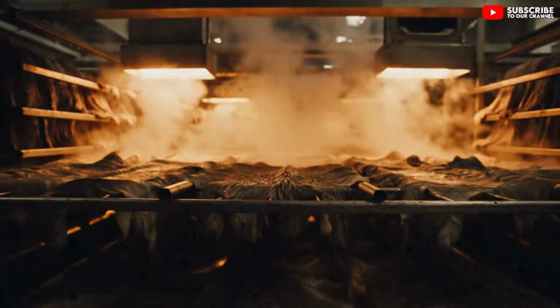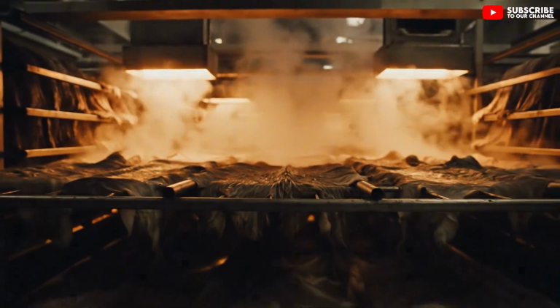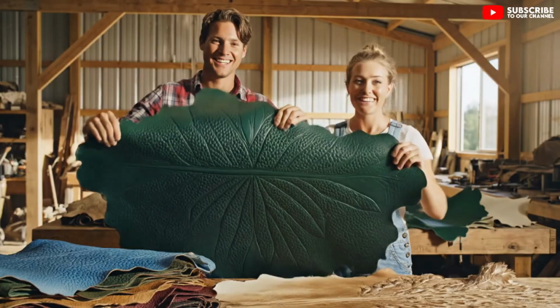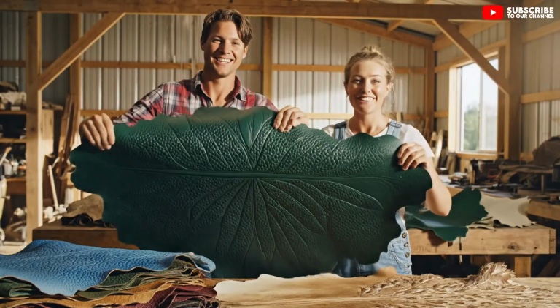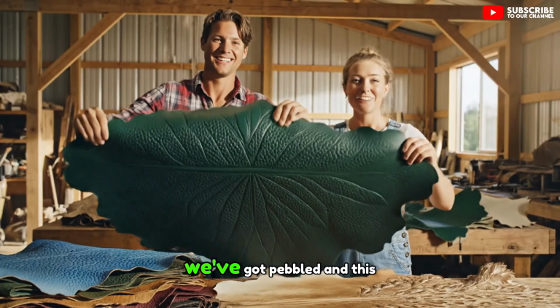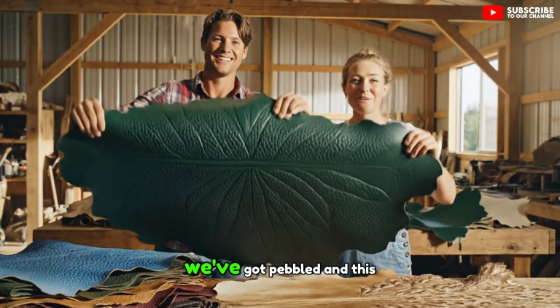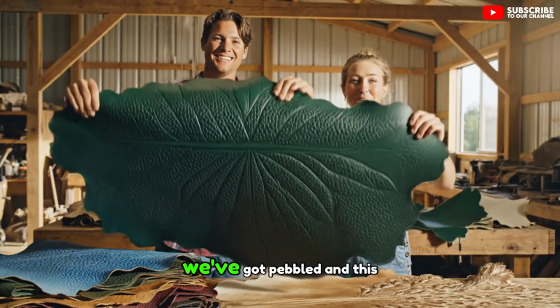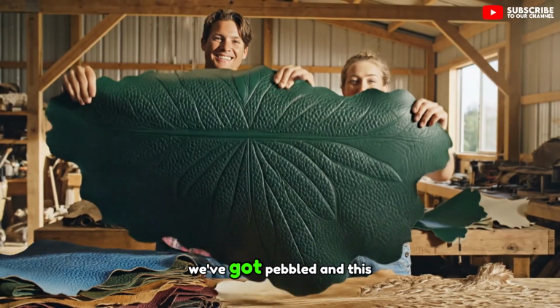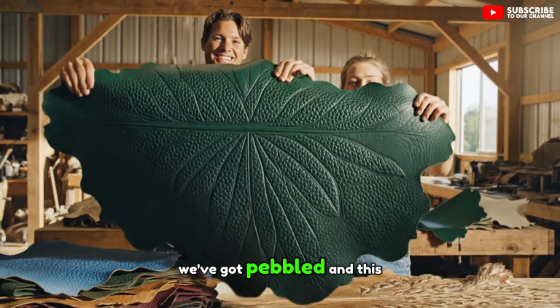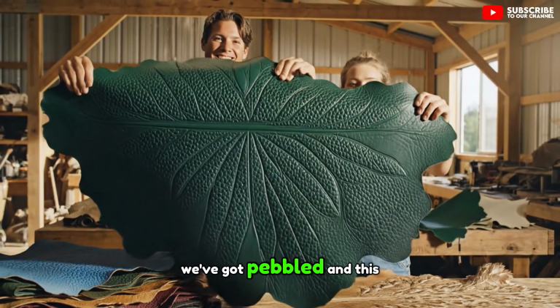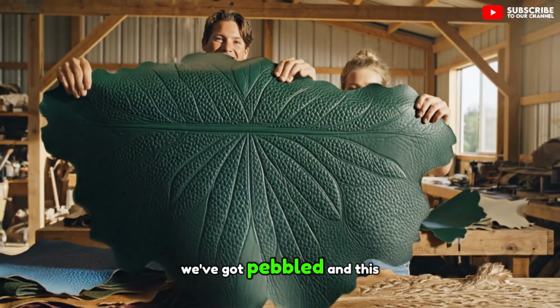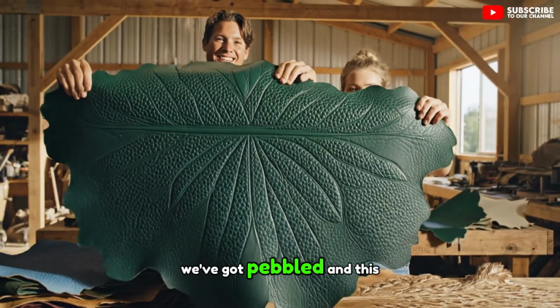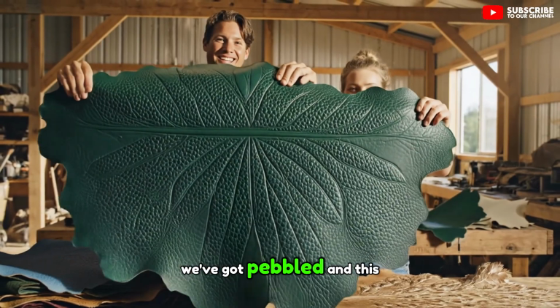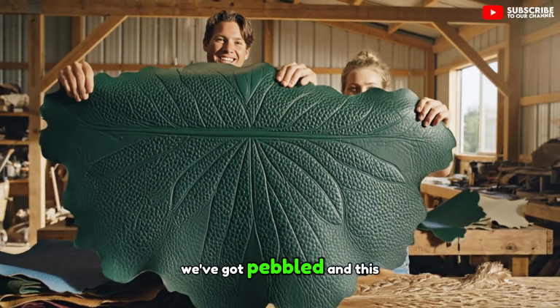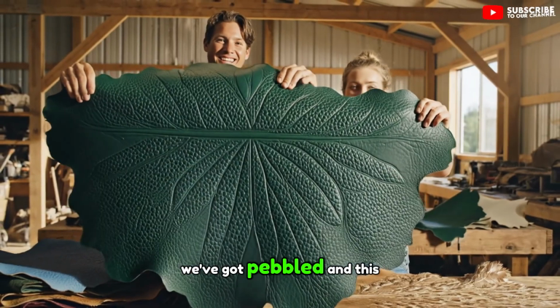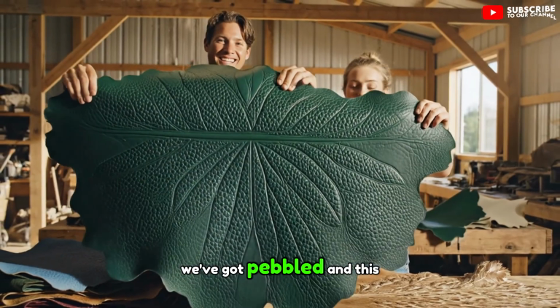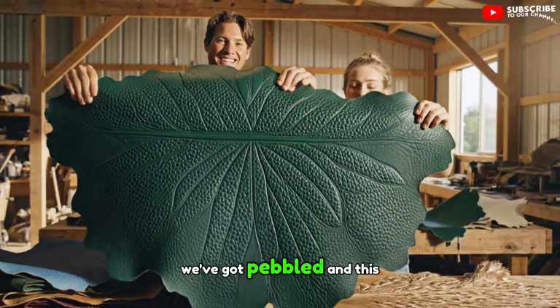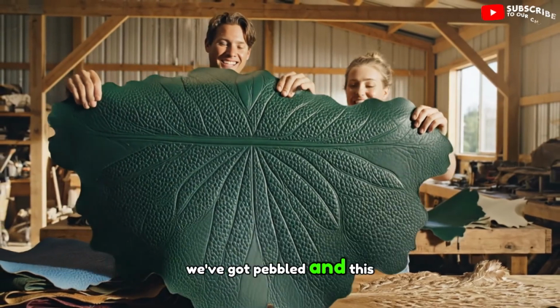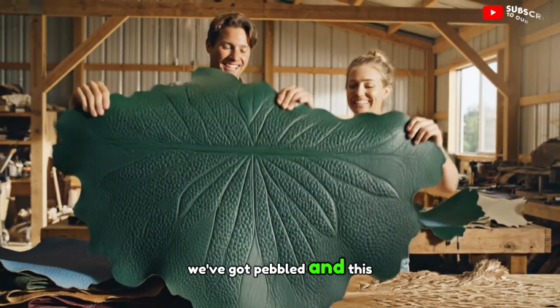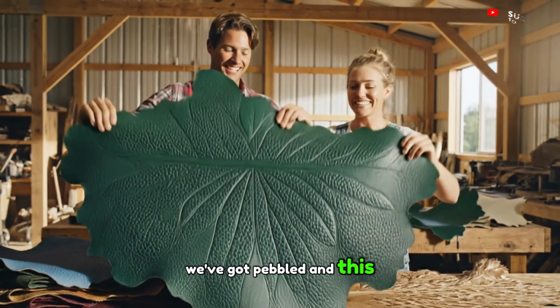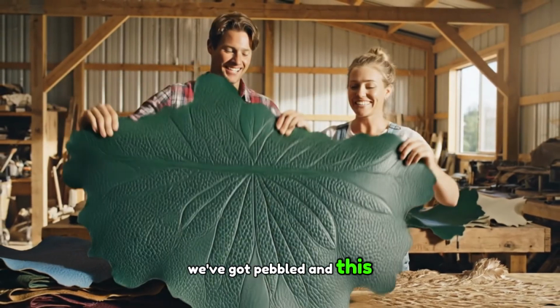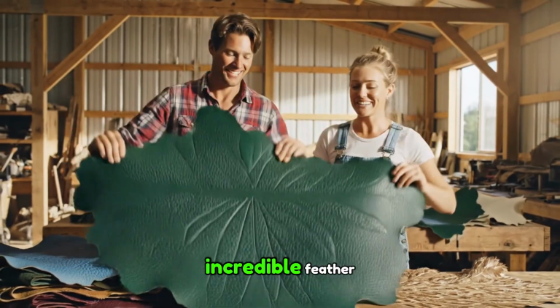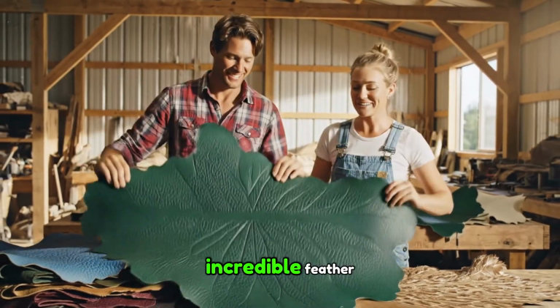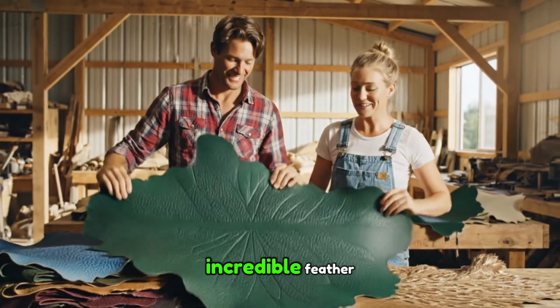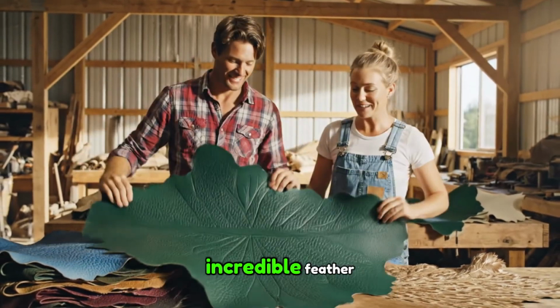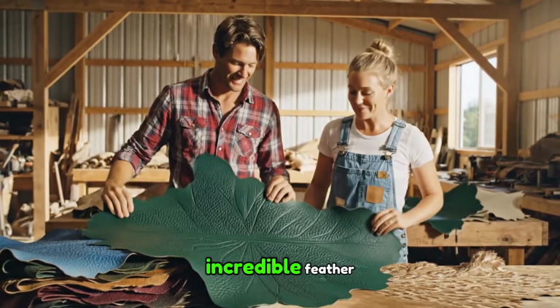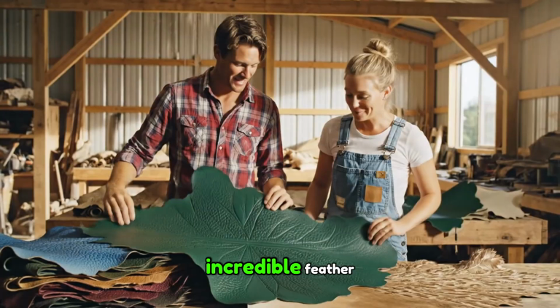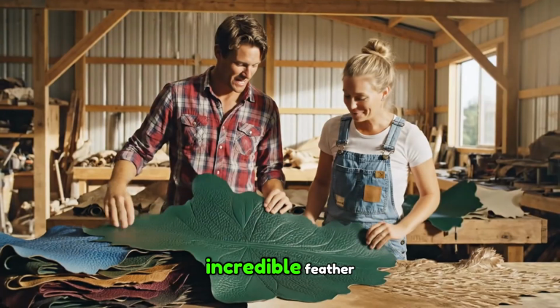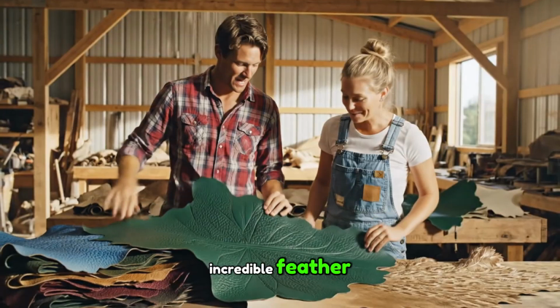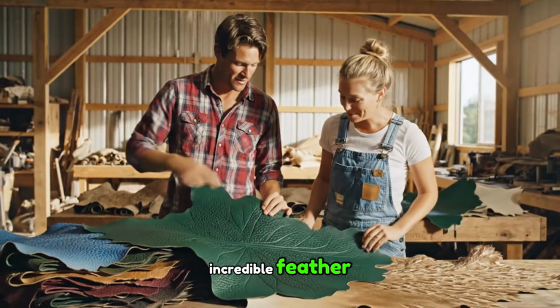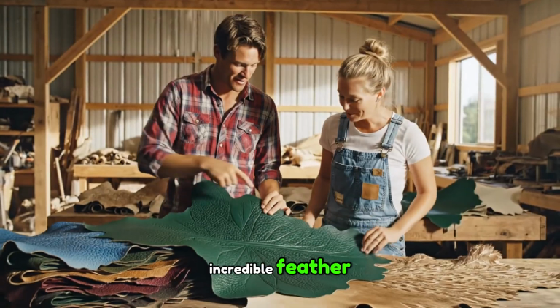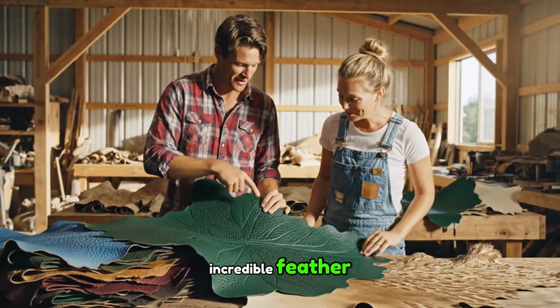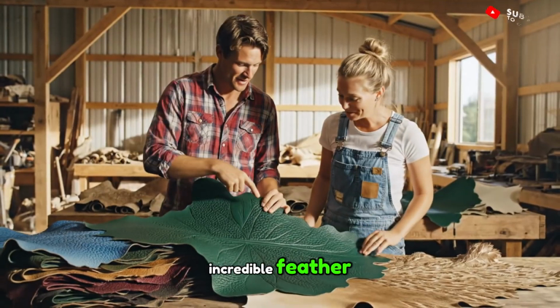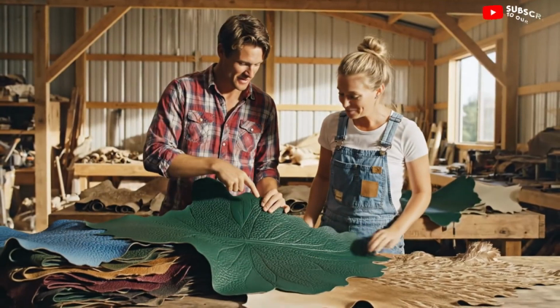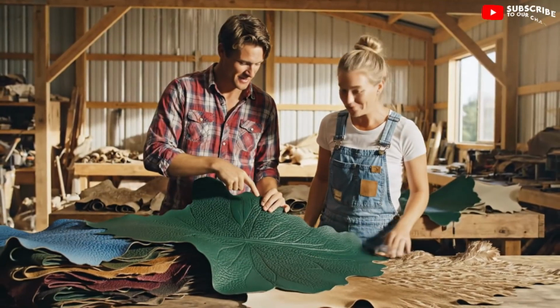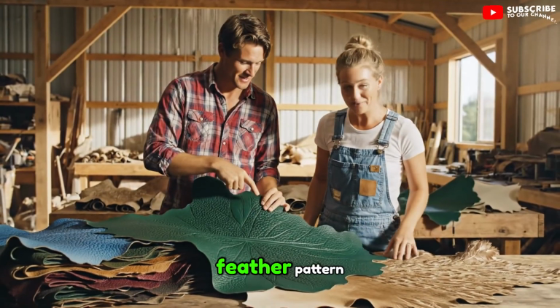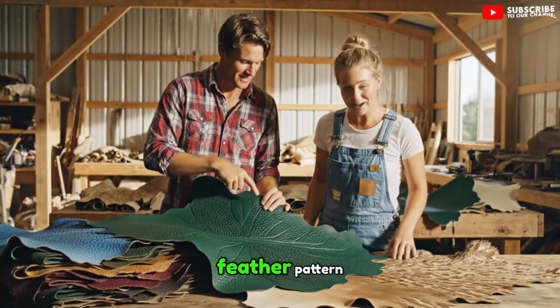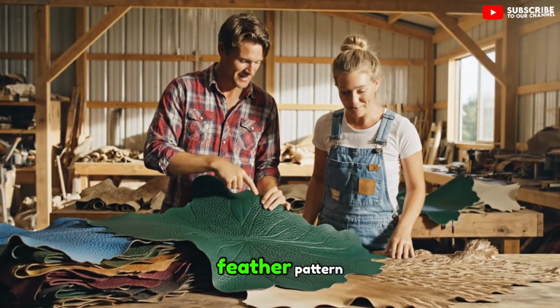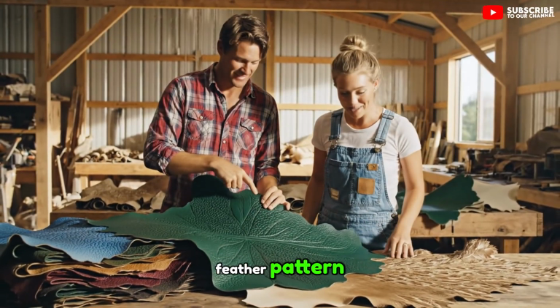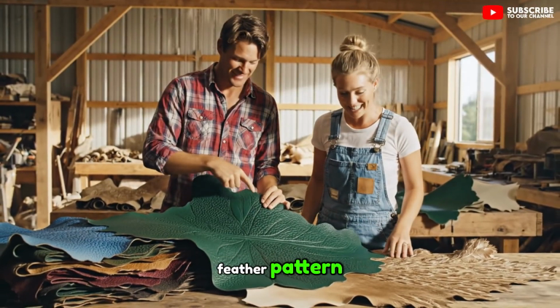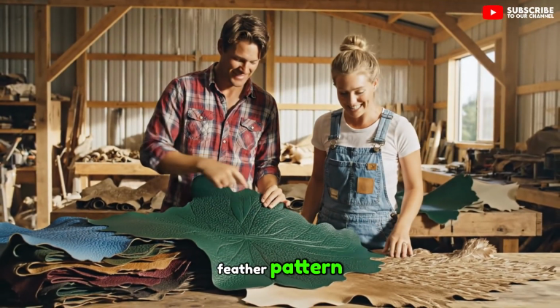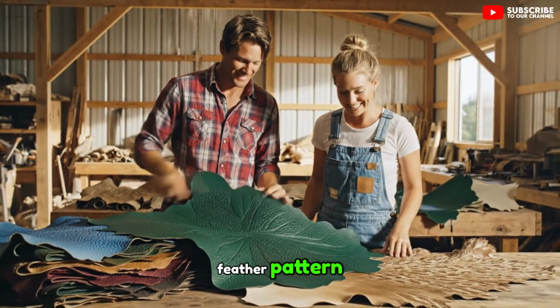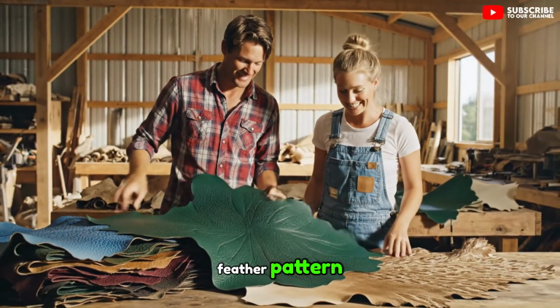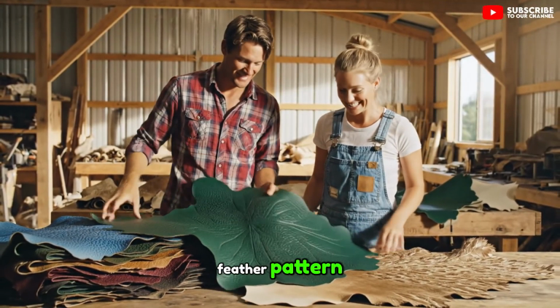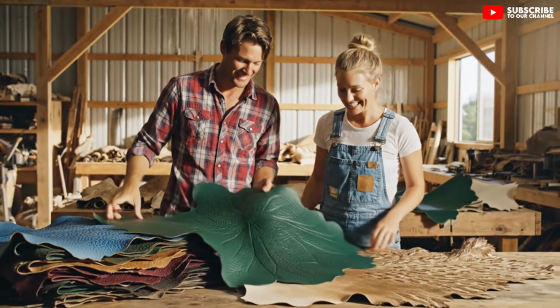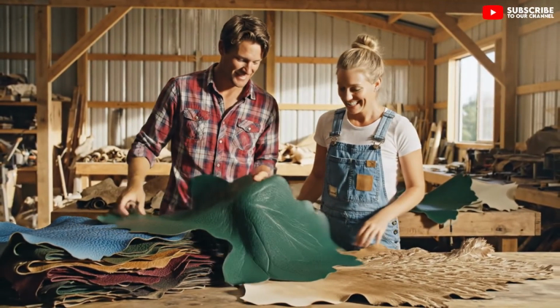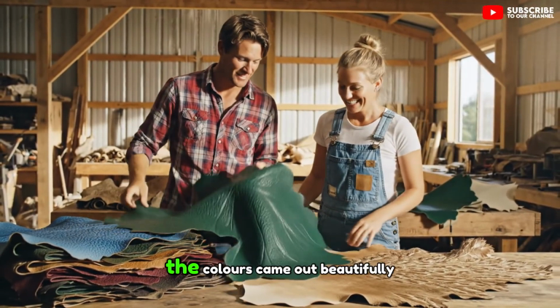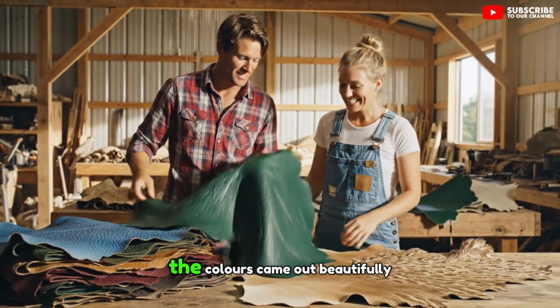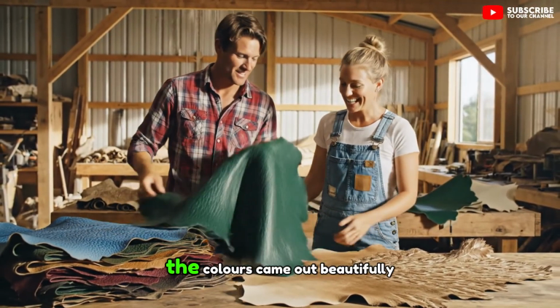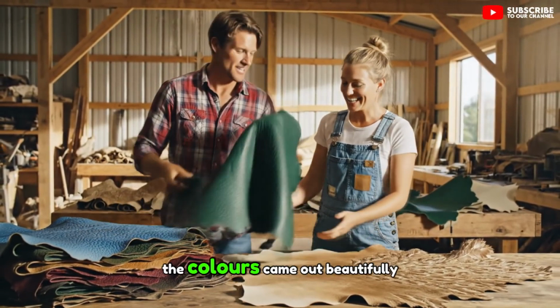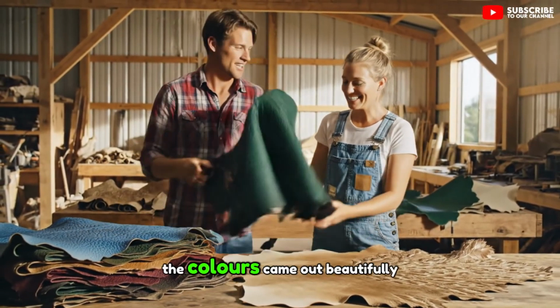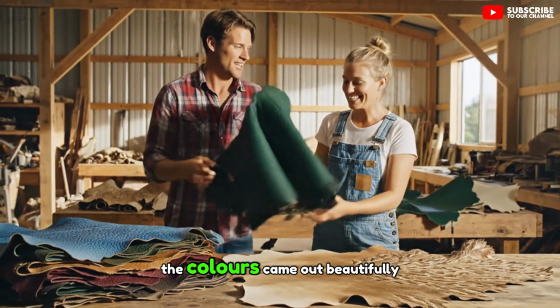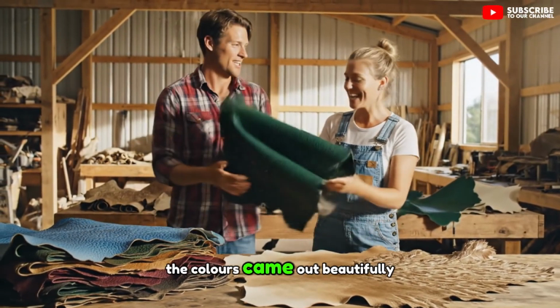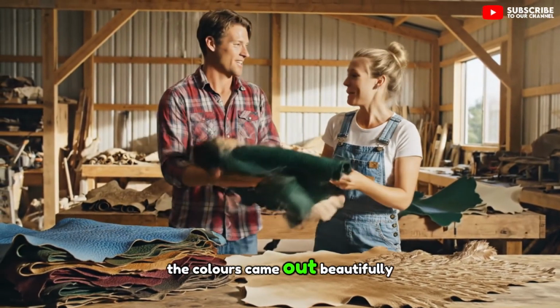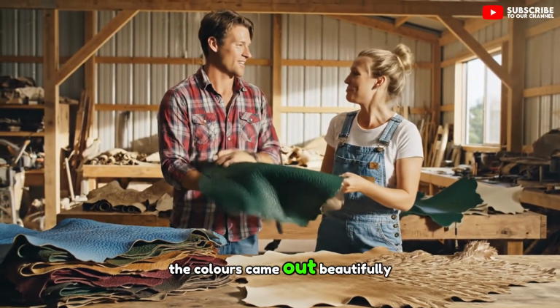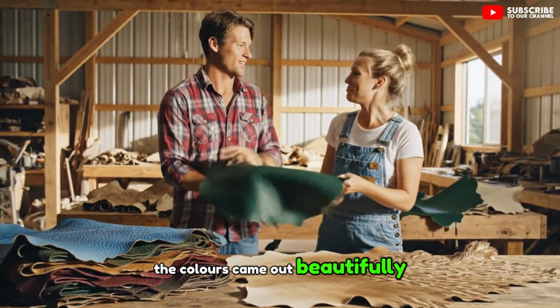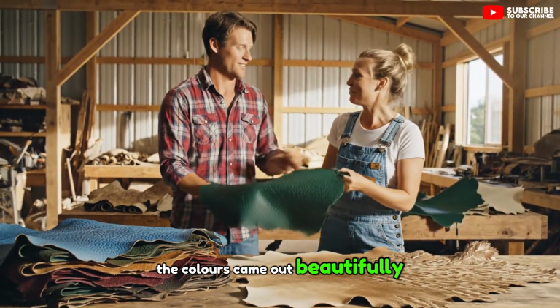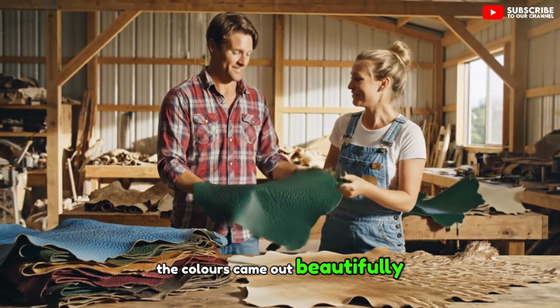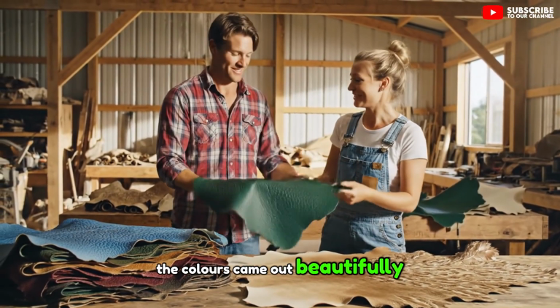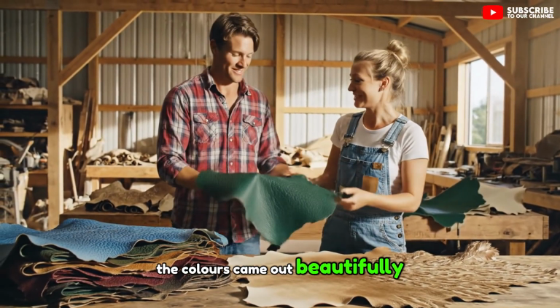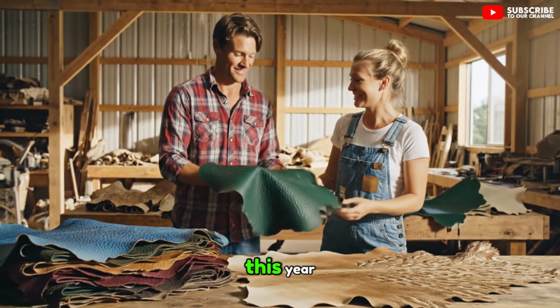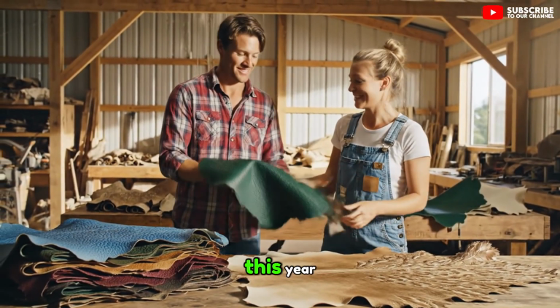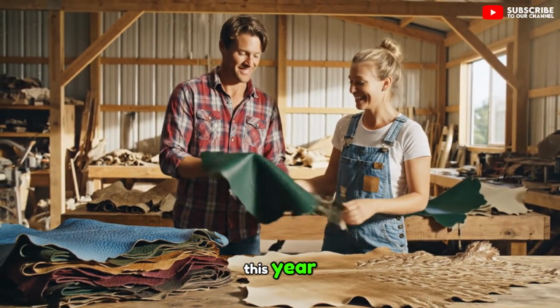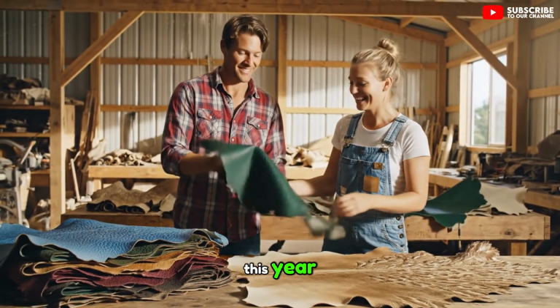We've got pebbled and this incredible feather pattern. The colours came out beautifully this year.